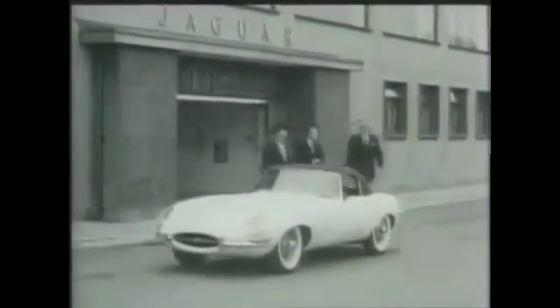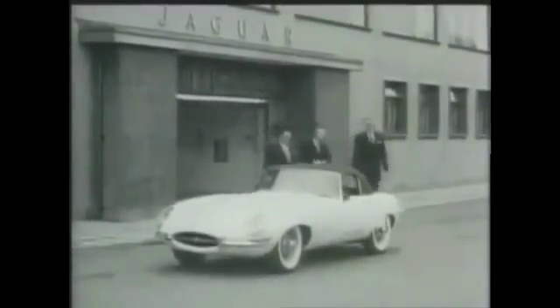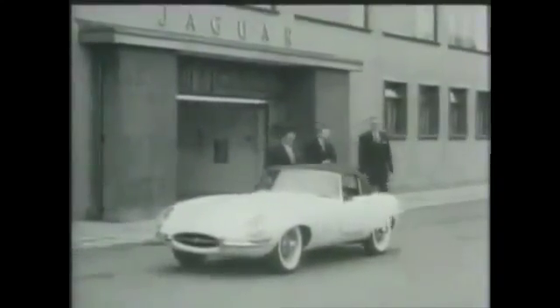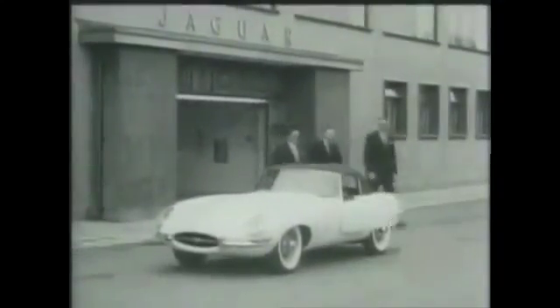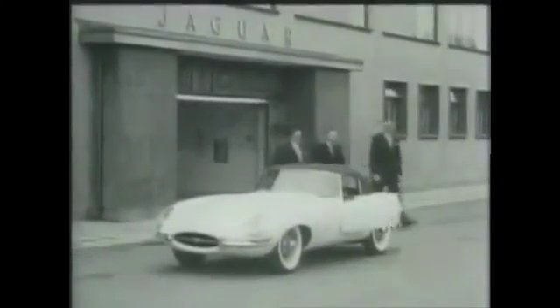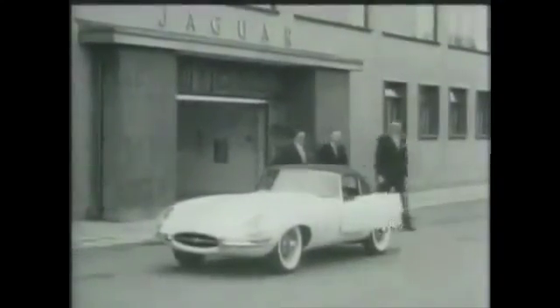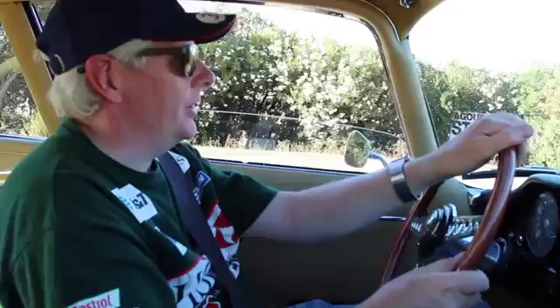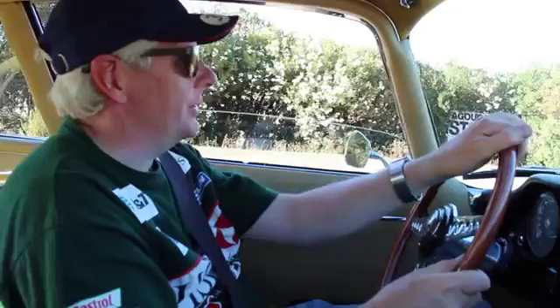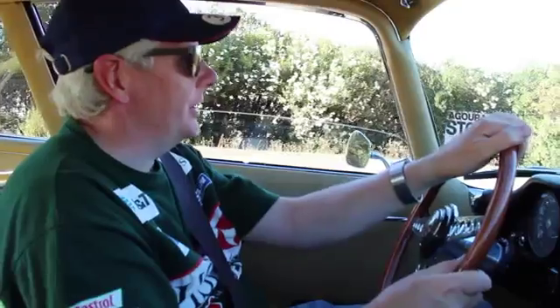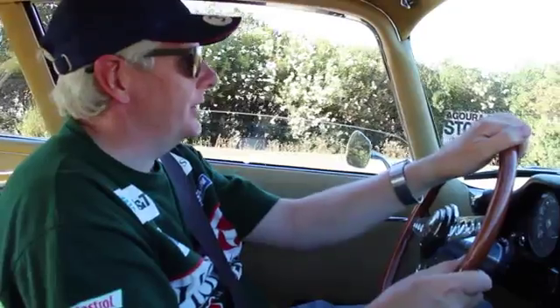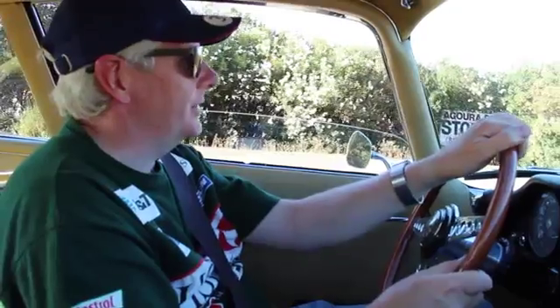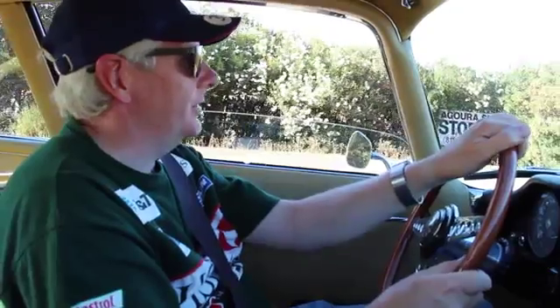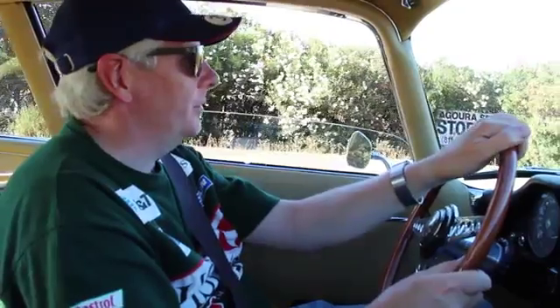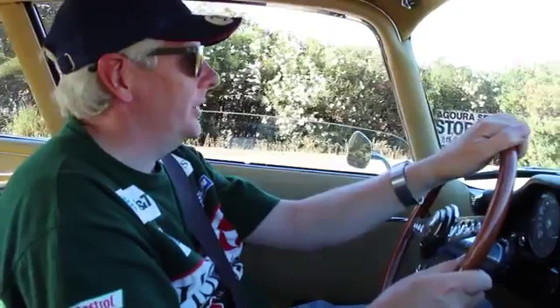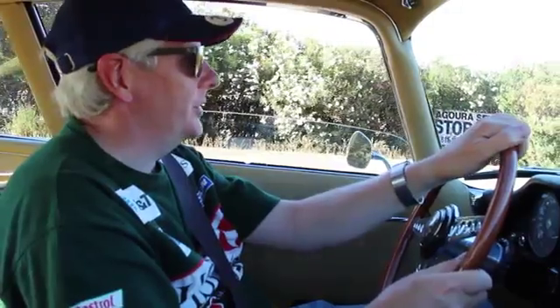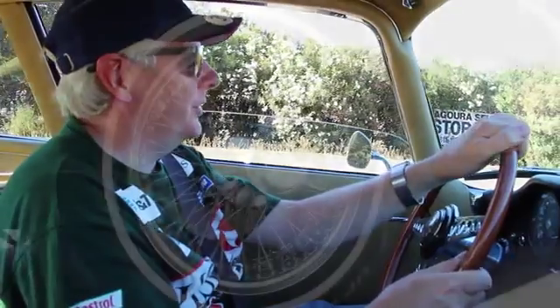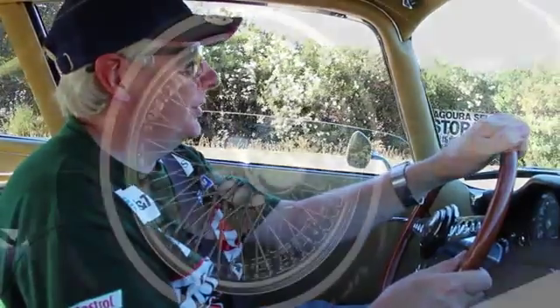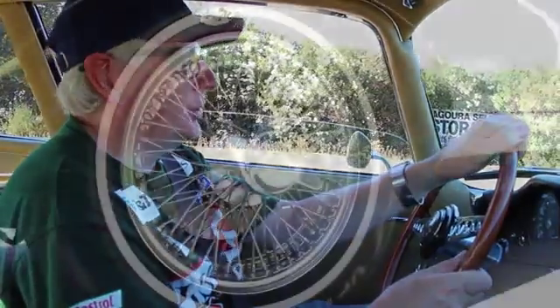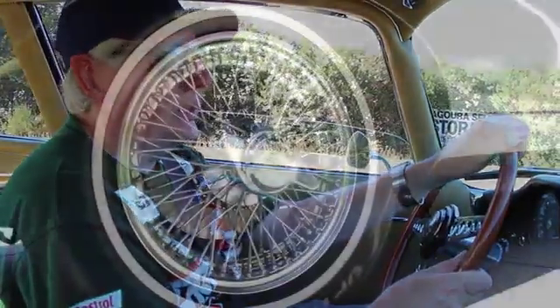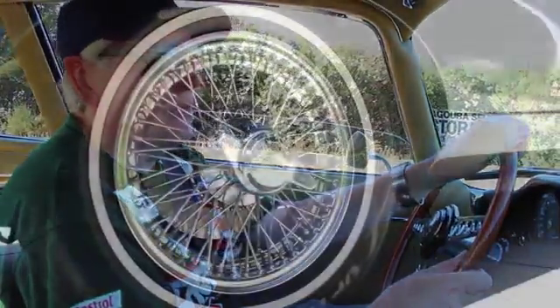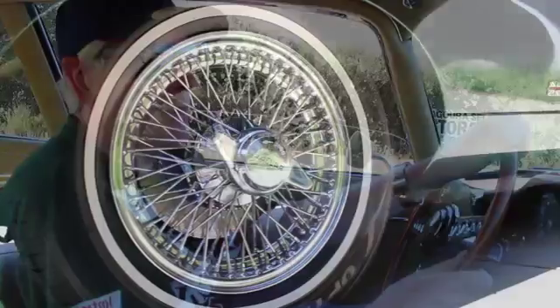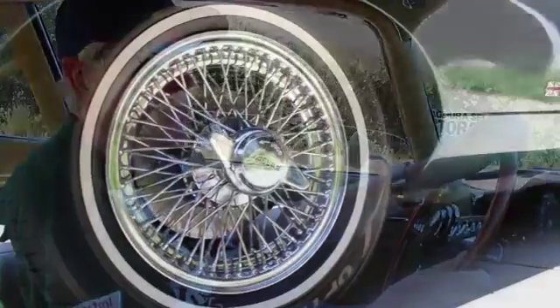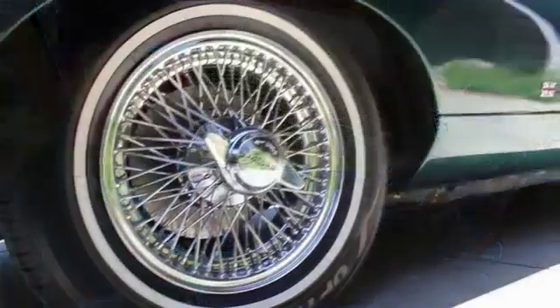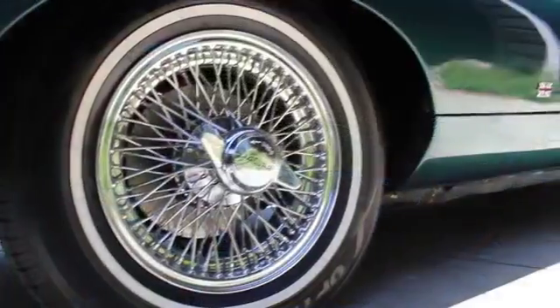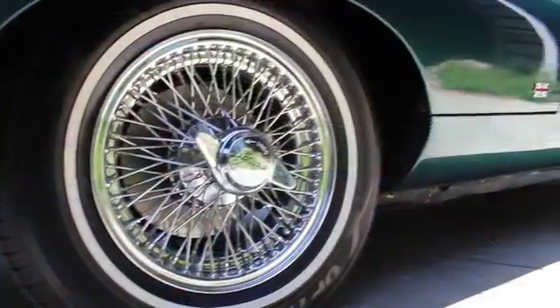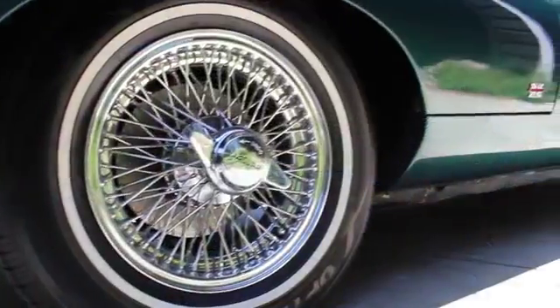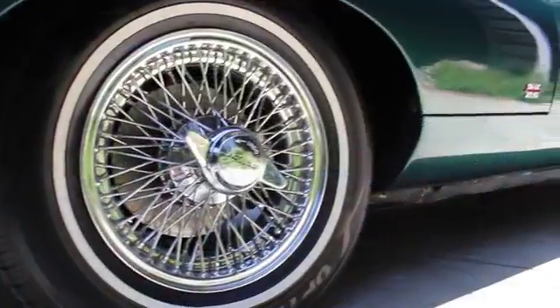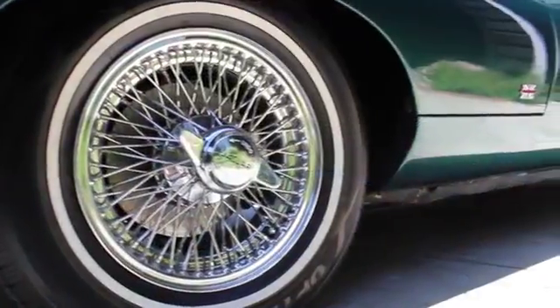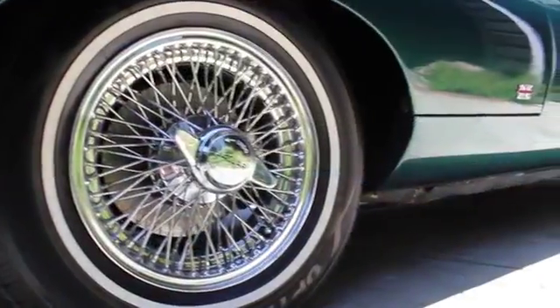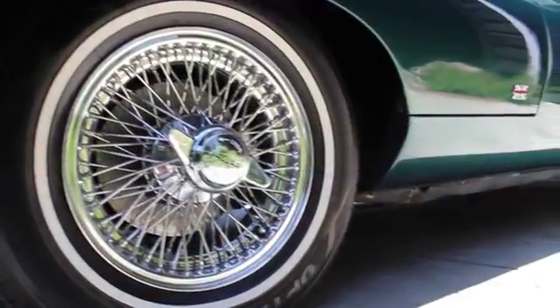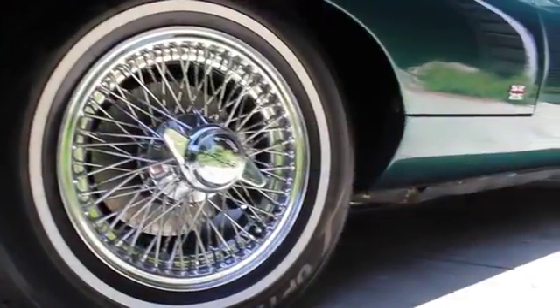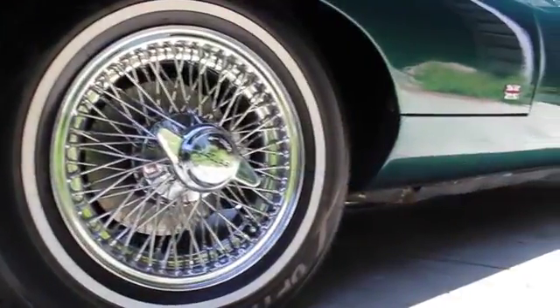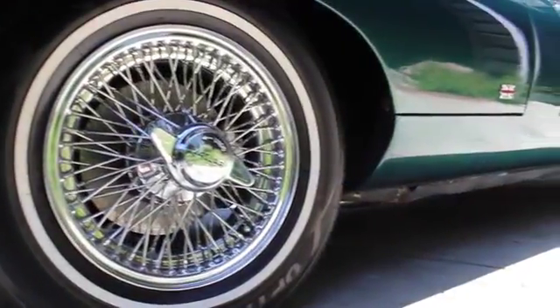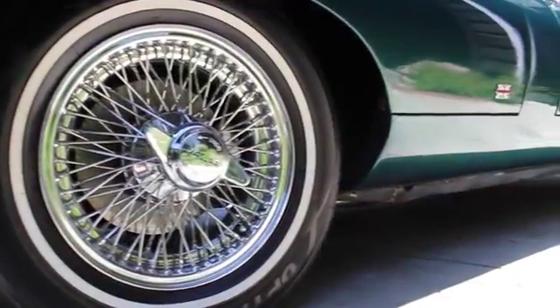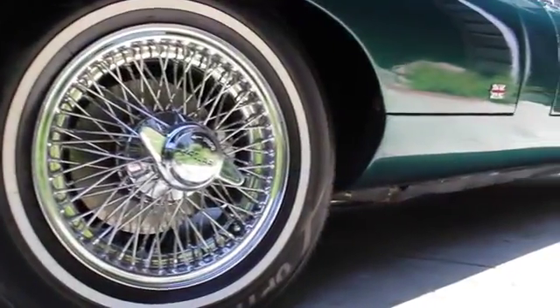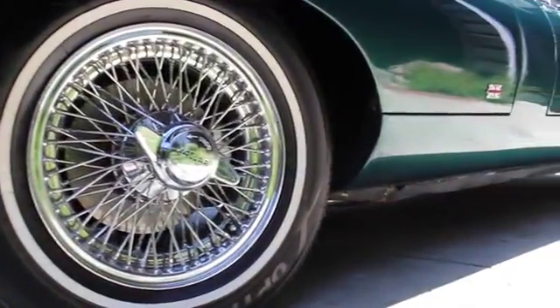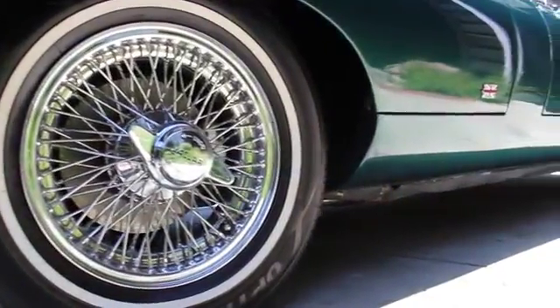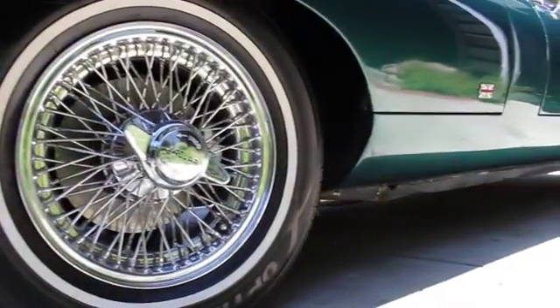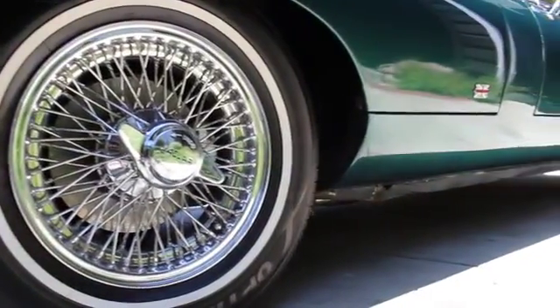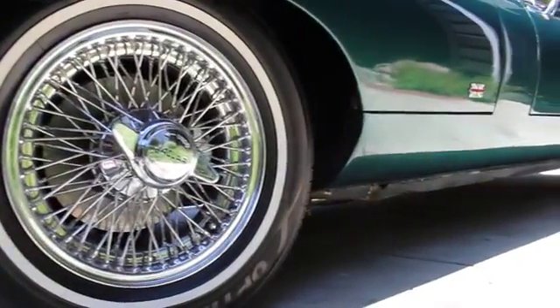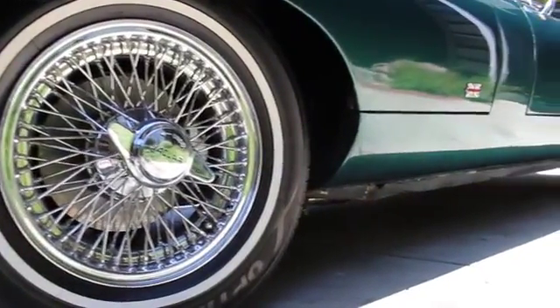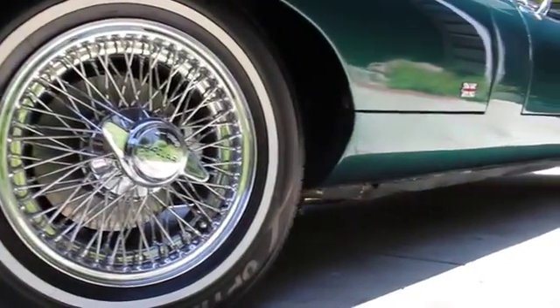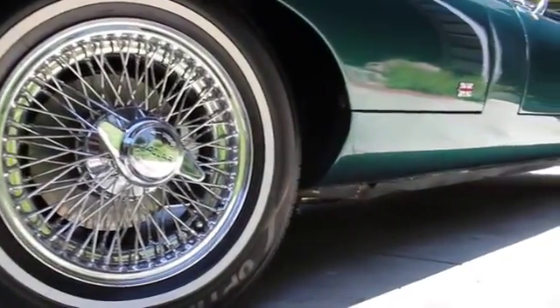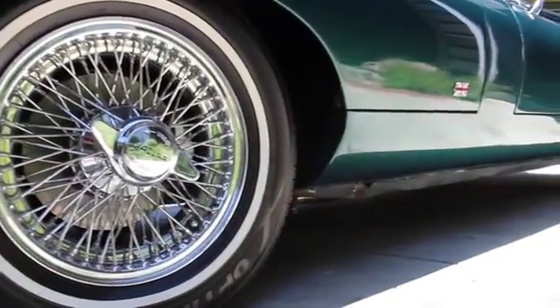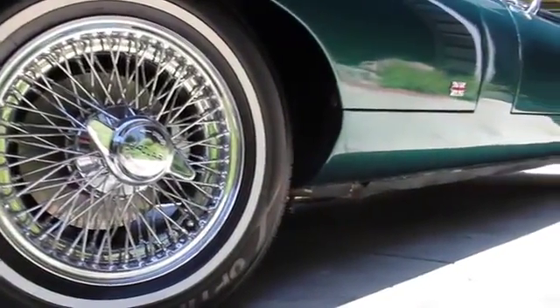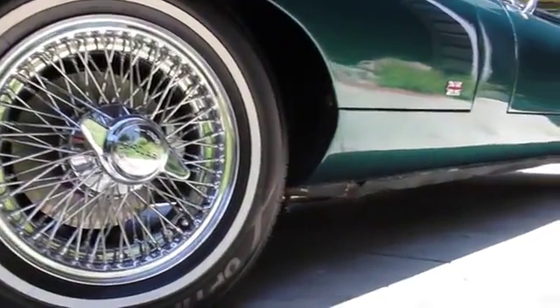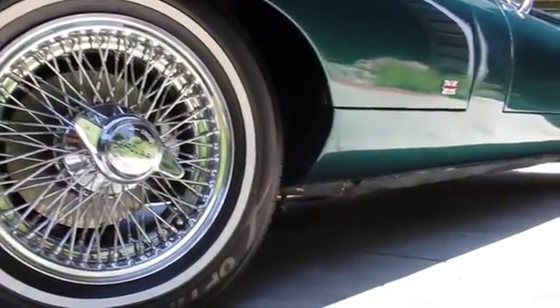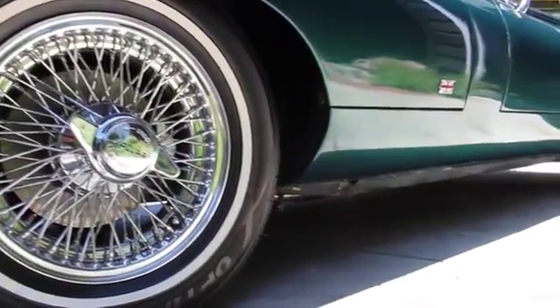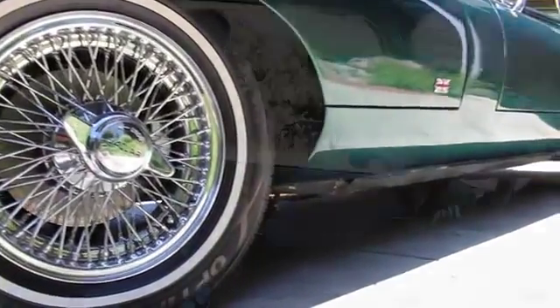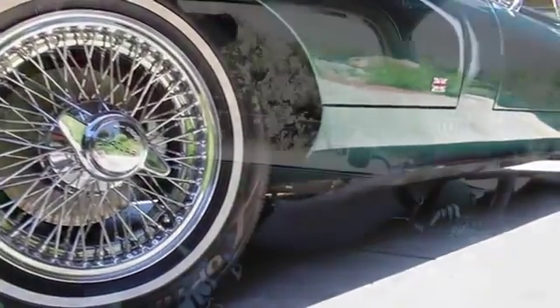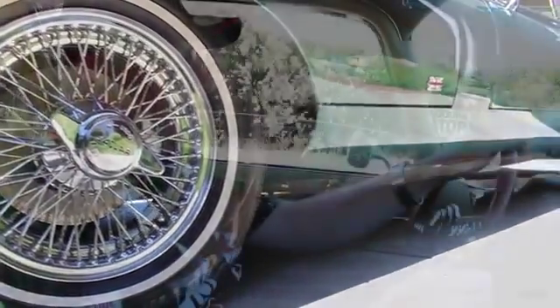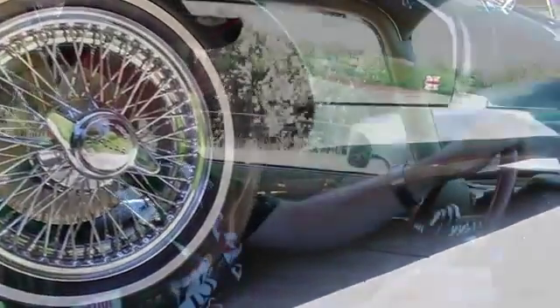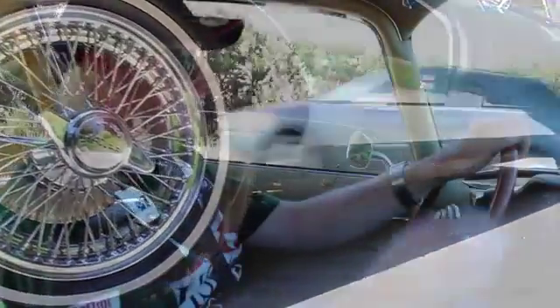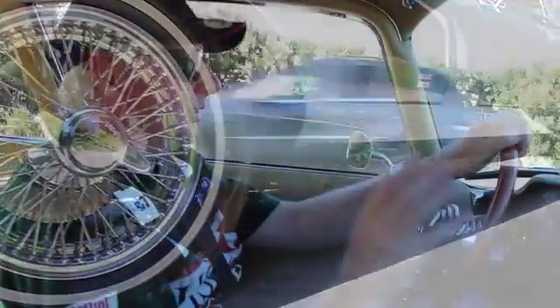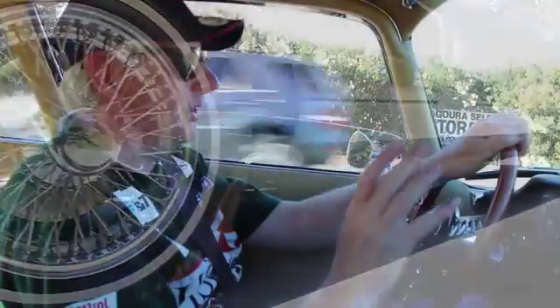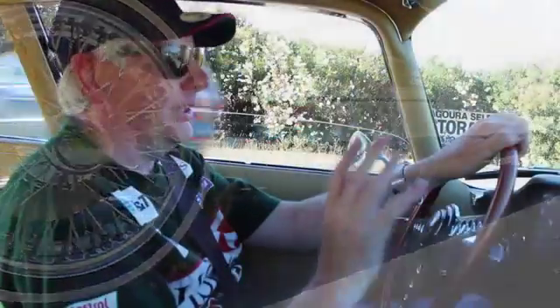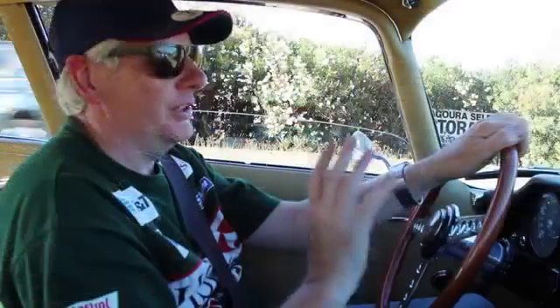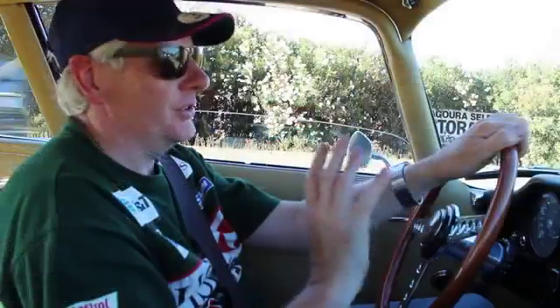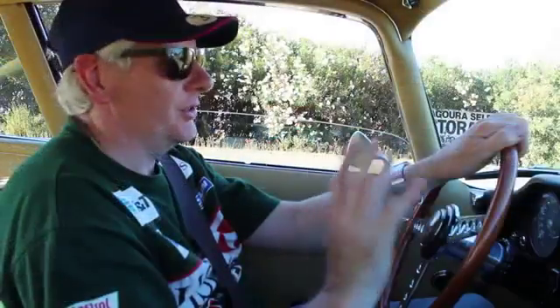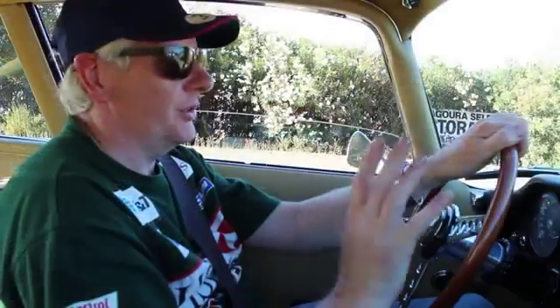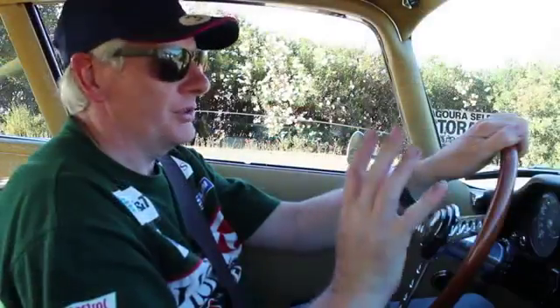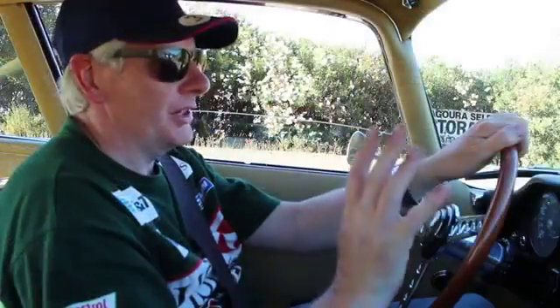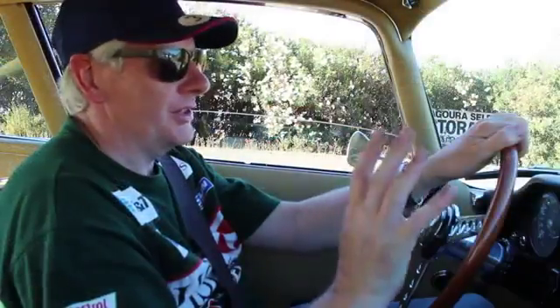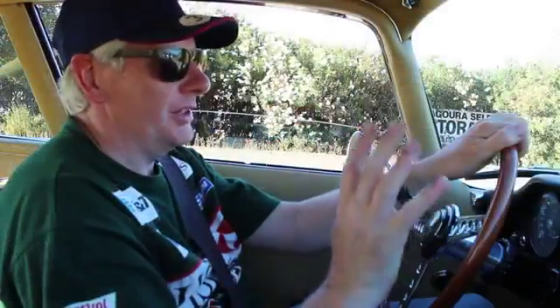Enzo Ferrari said when he saw it at the Geneva Motor Show, it was the most beautiful car he'd ever seen. So look at it — it's just so sexy.